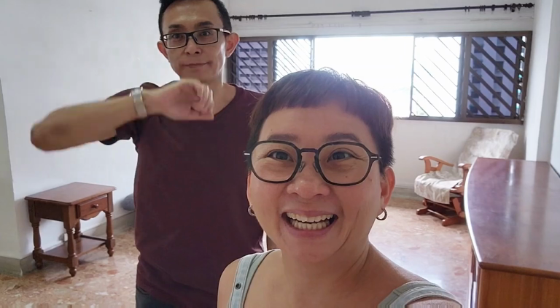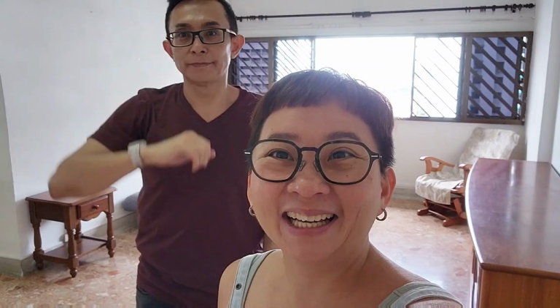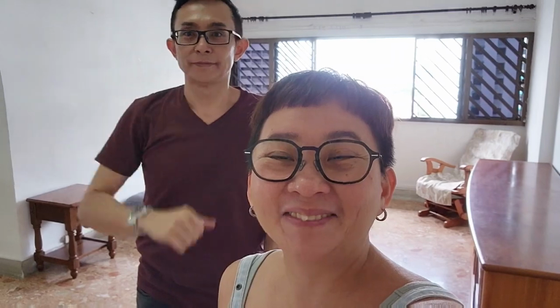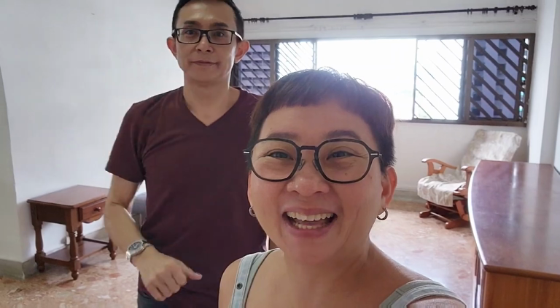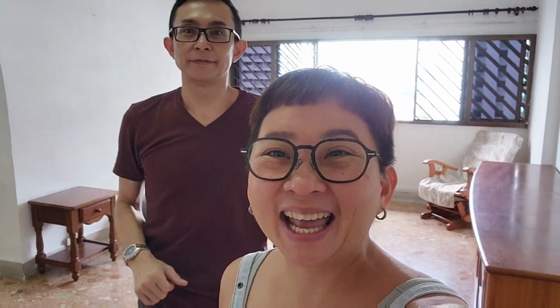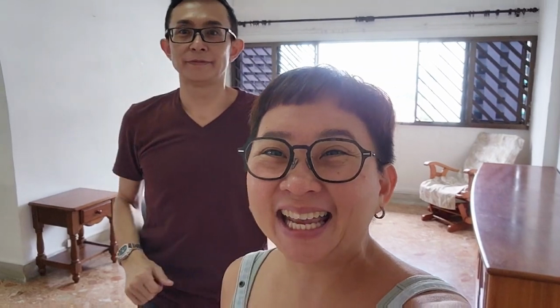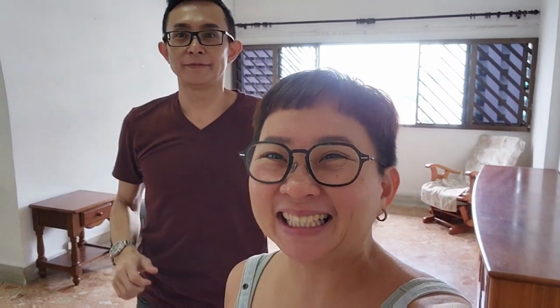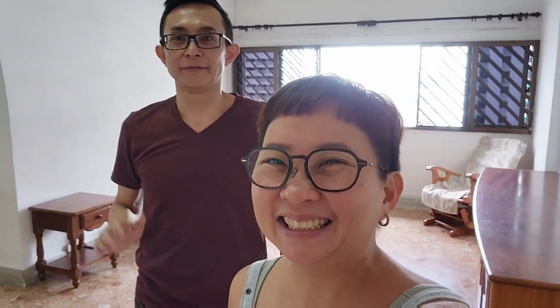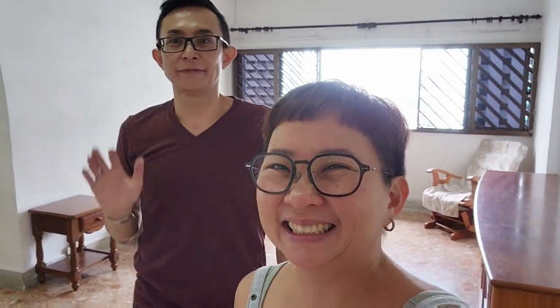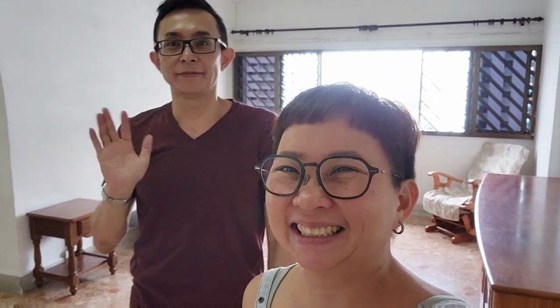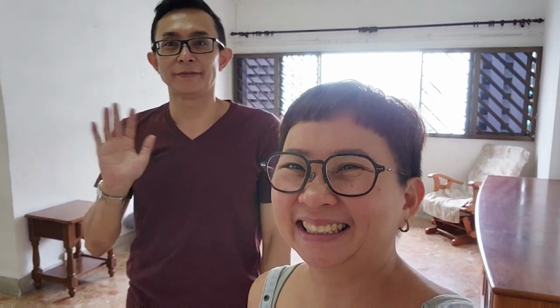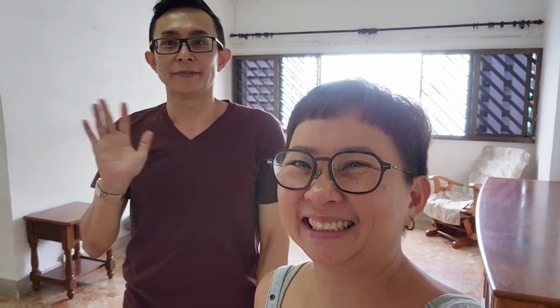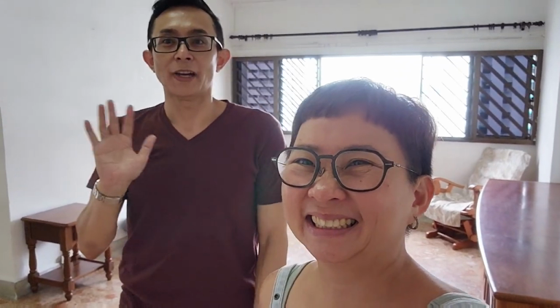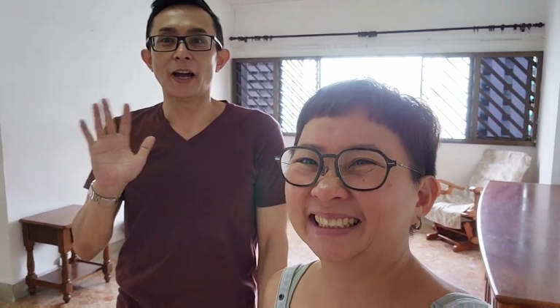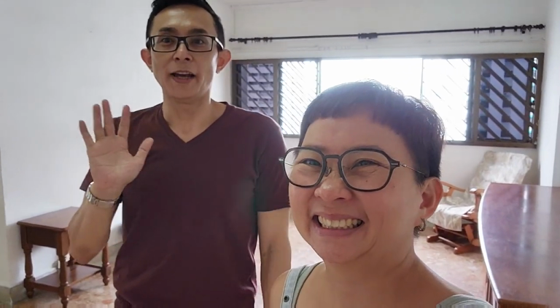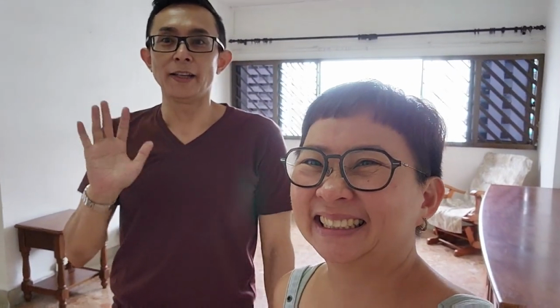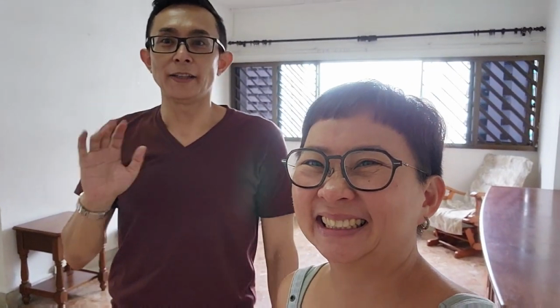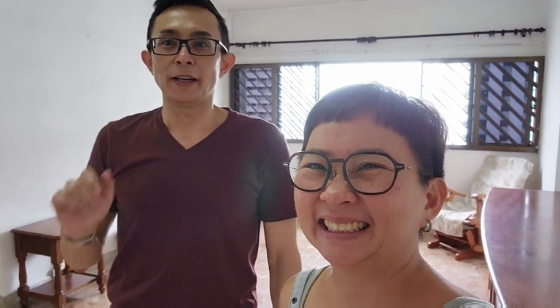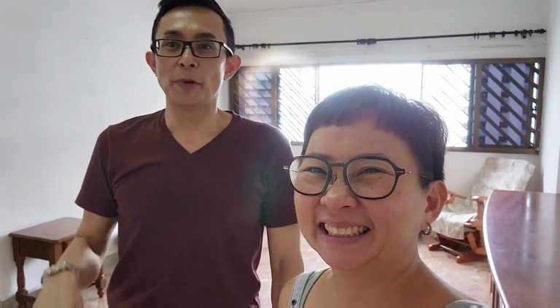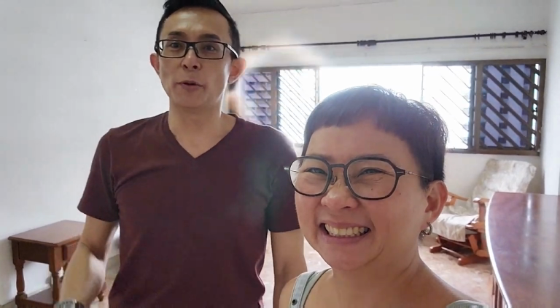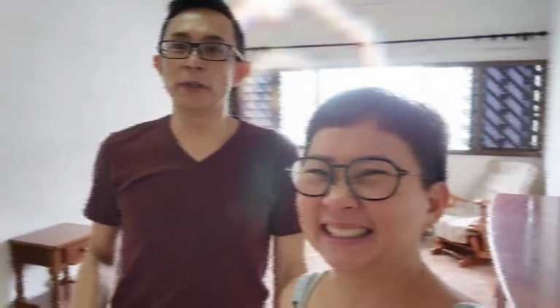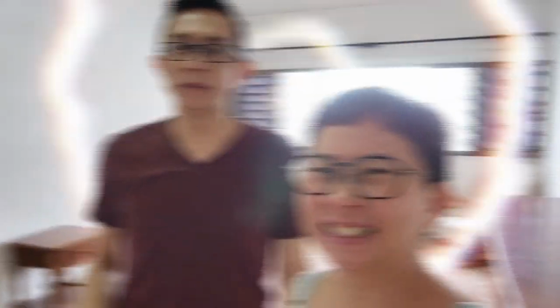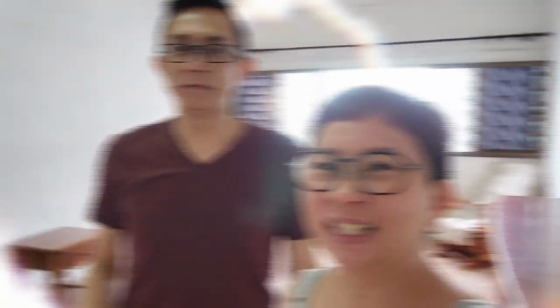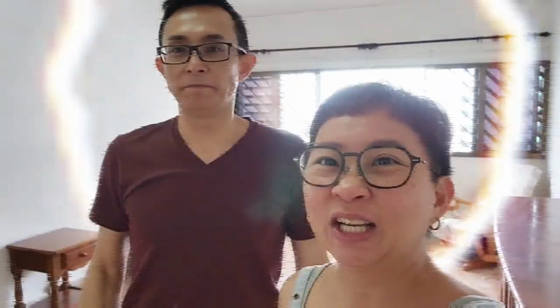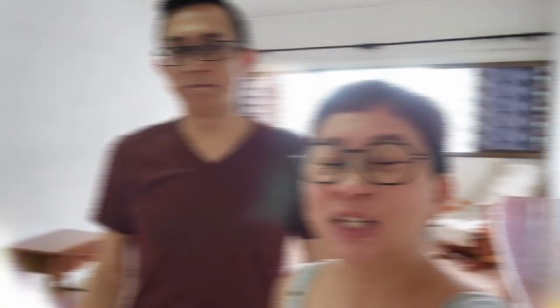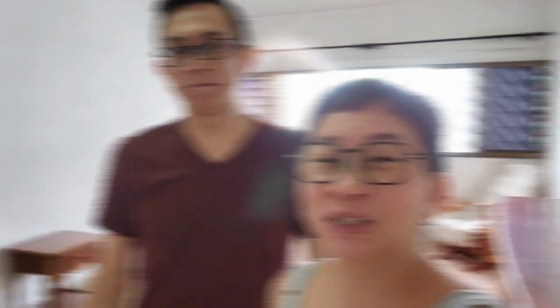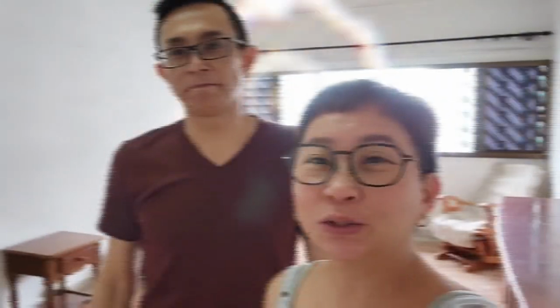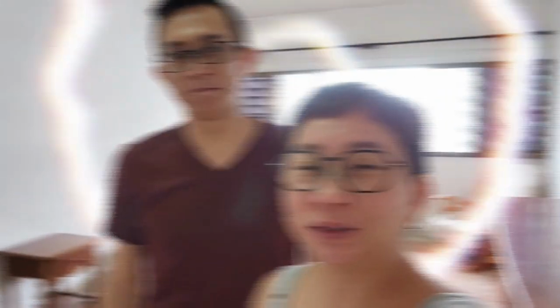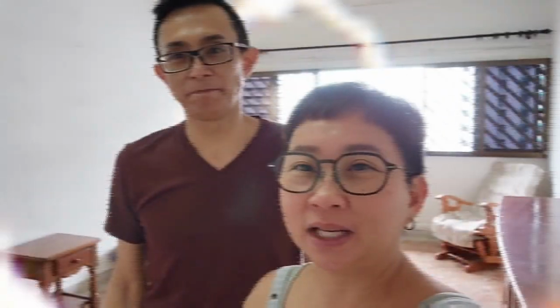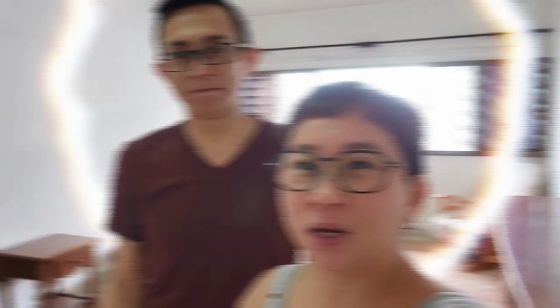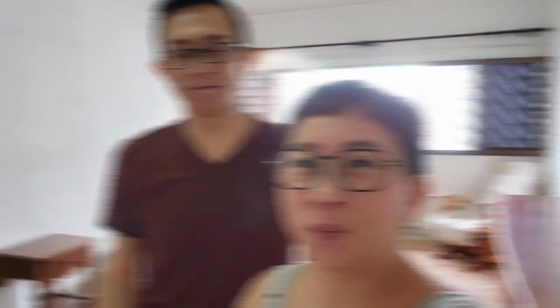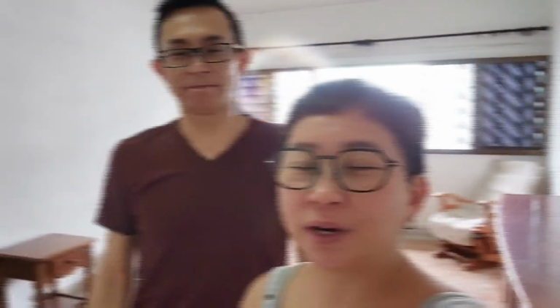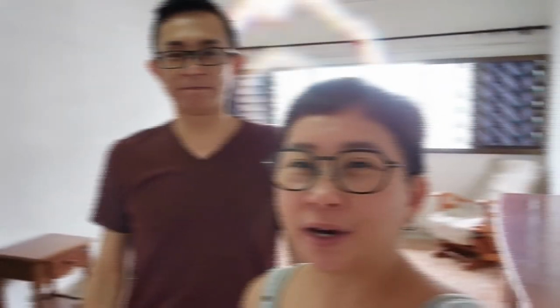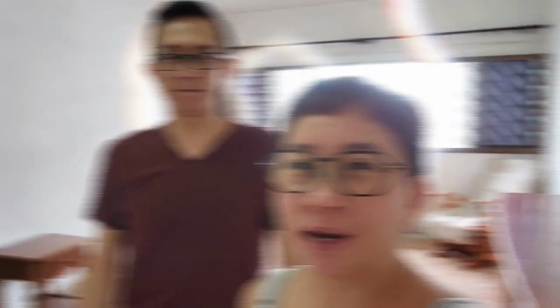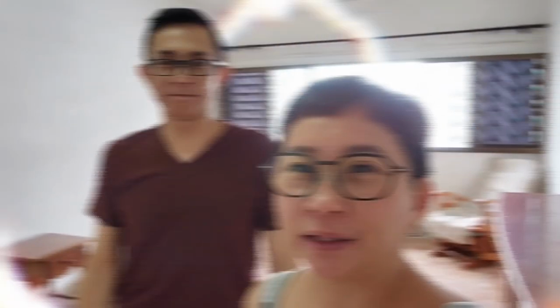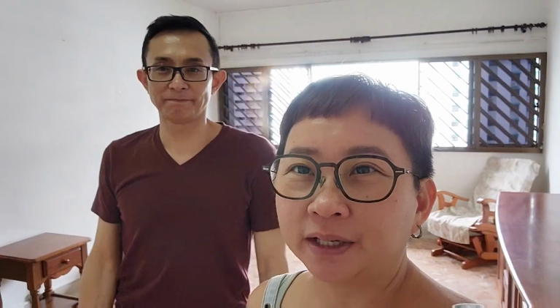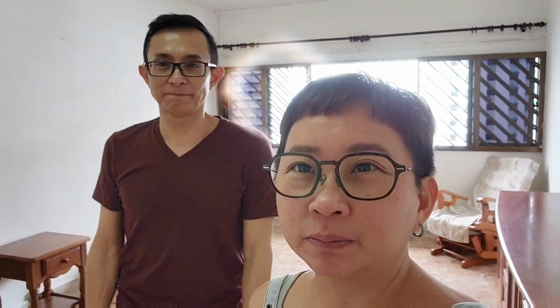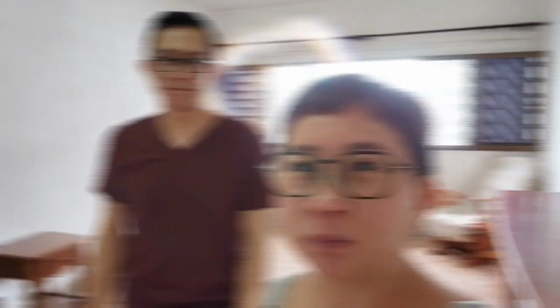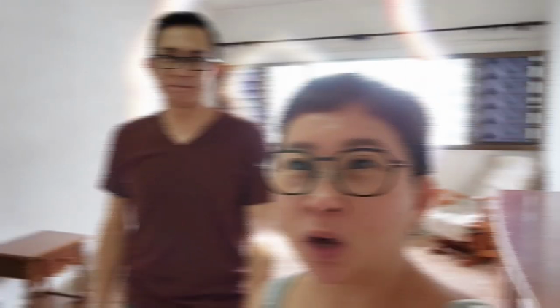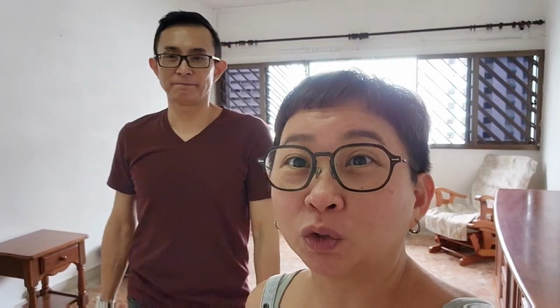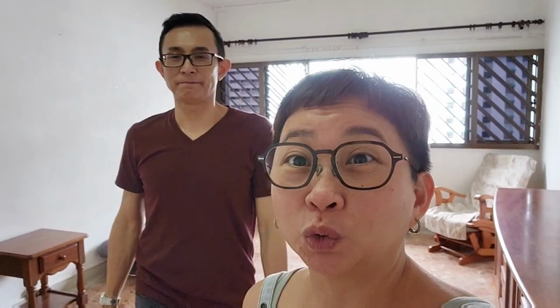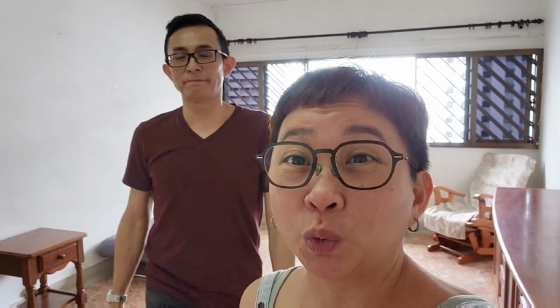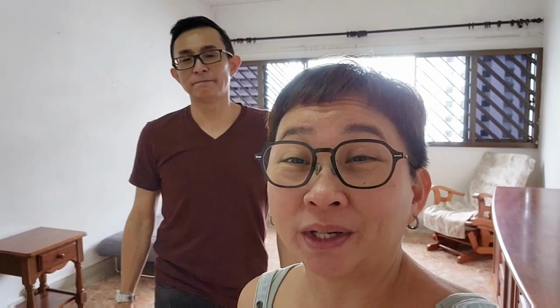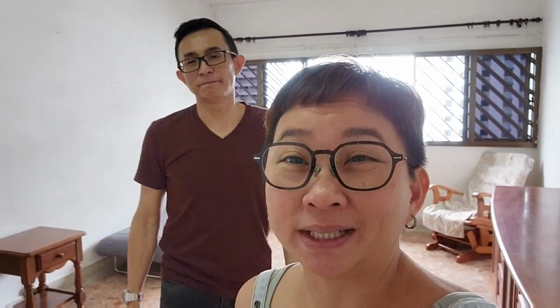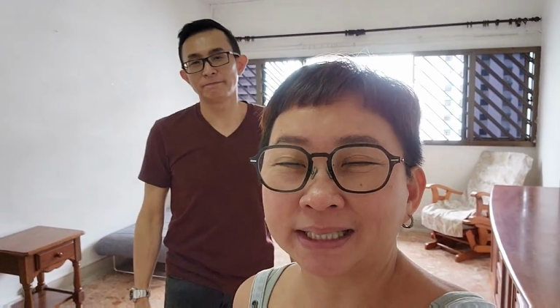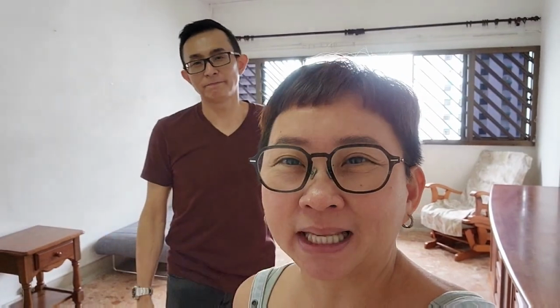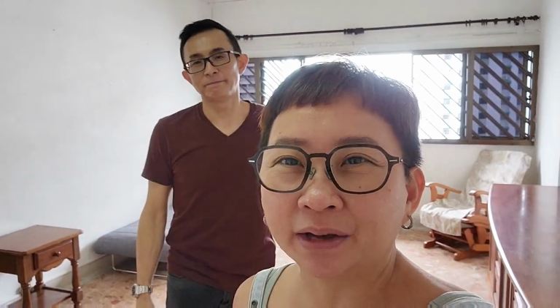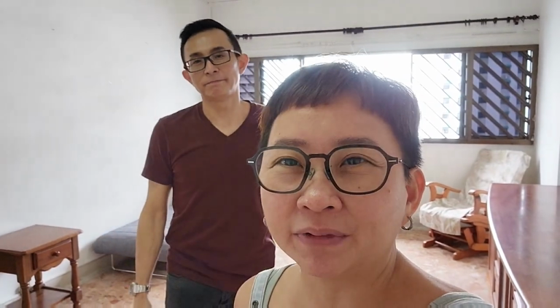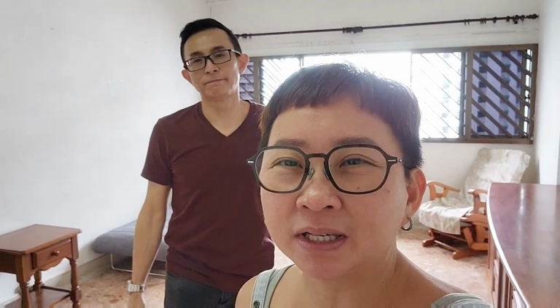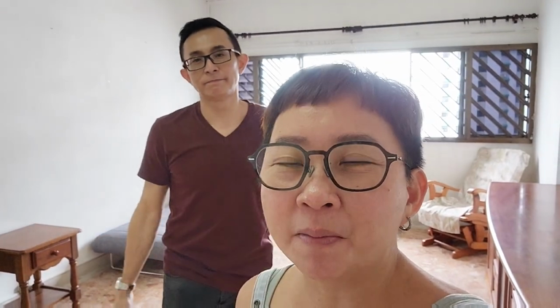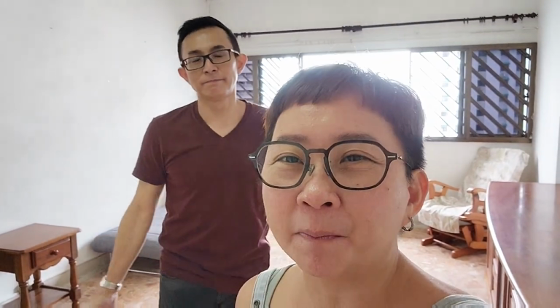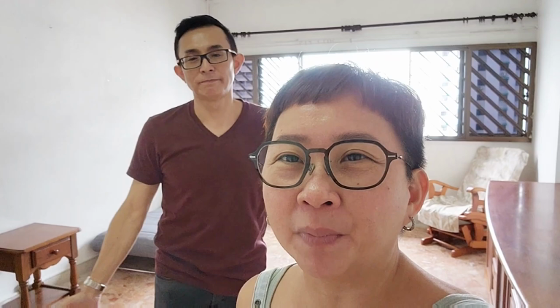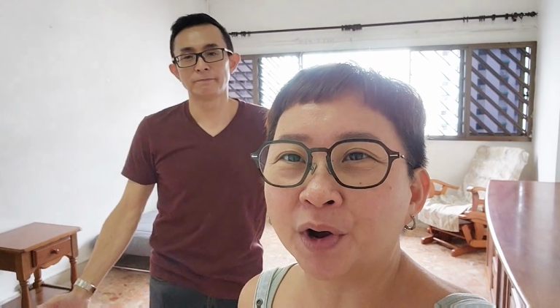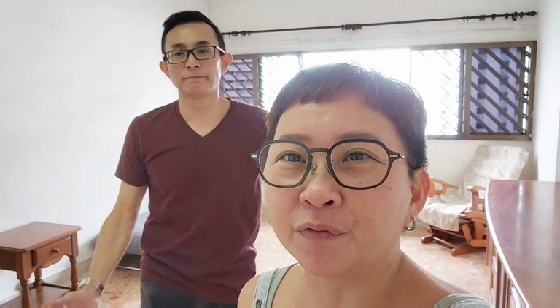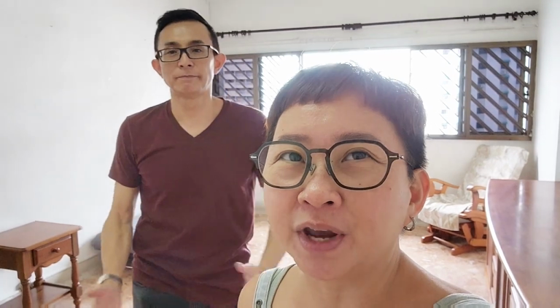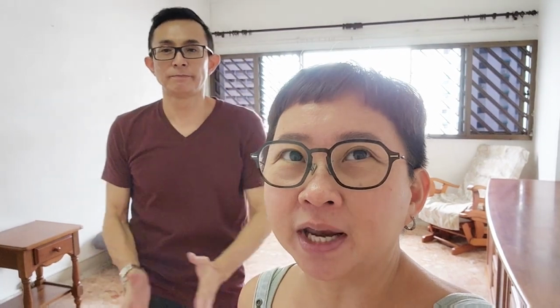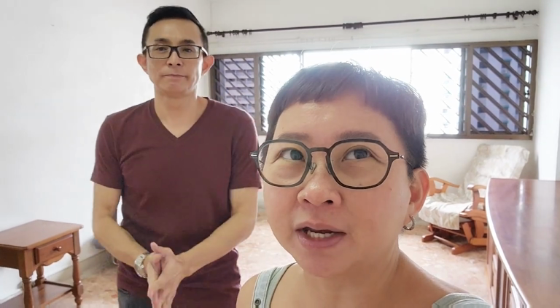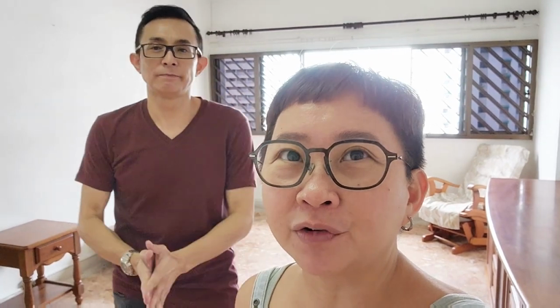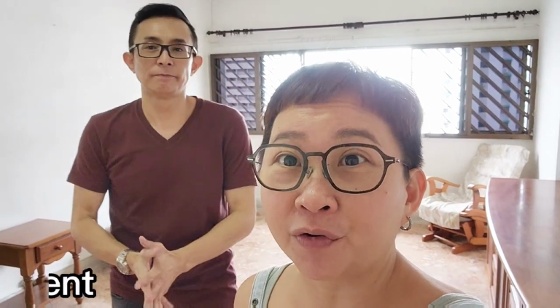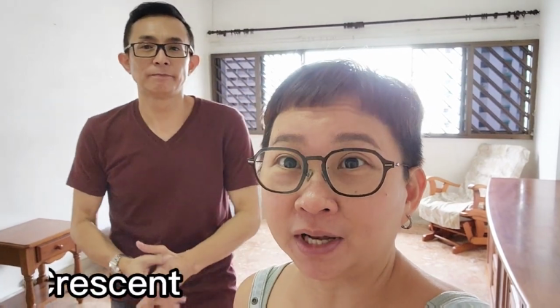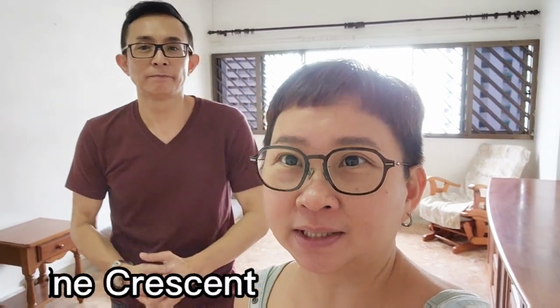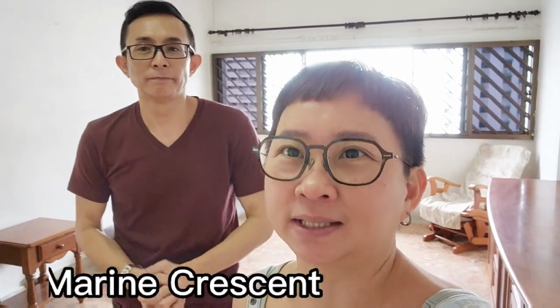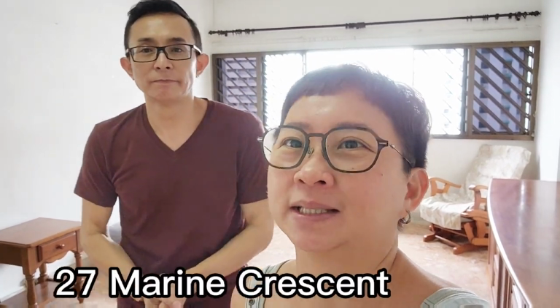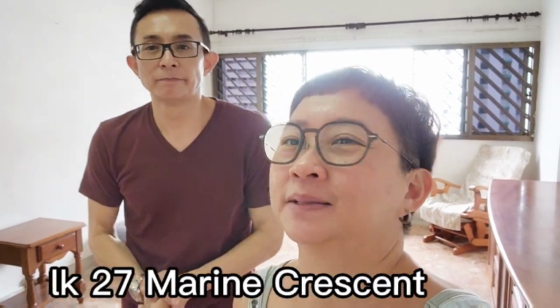Hi, I'm Leng. Hi, I'm Albert. Today we're at Block 27, Marine Crescent.